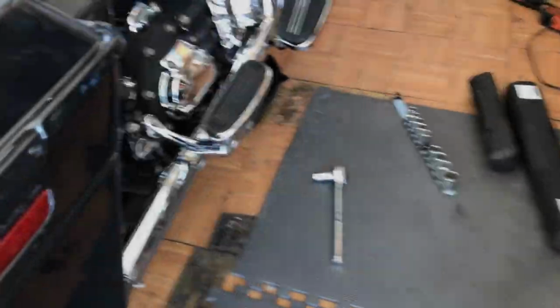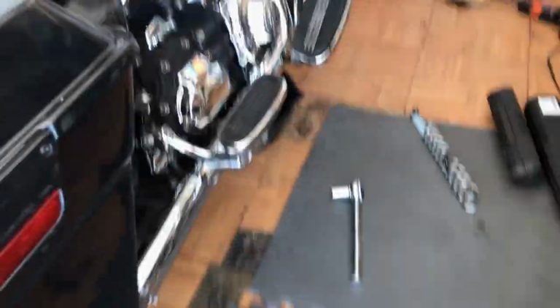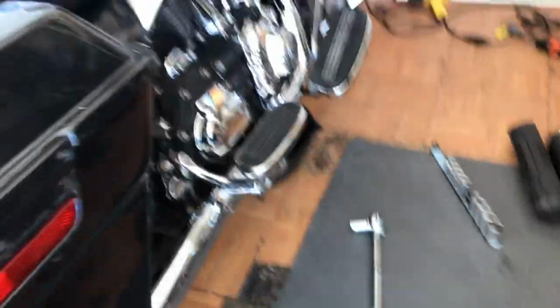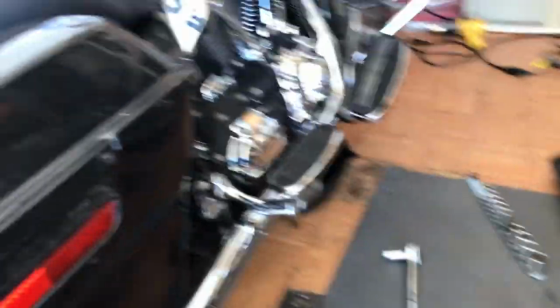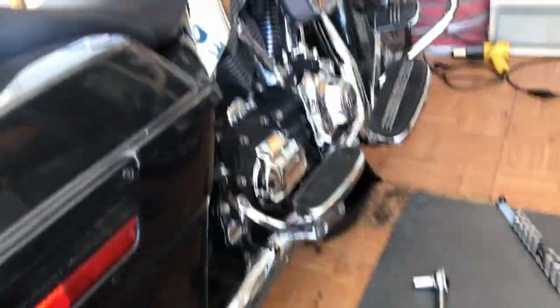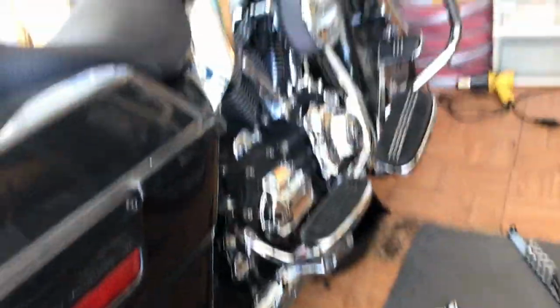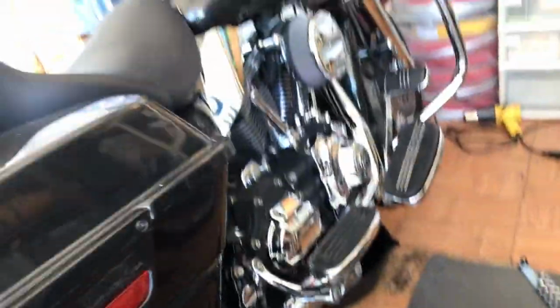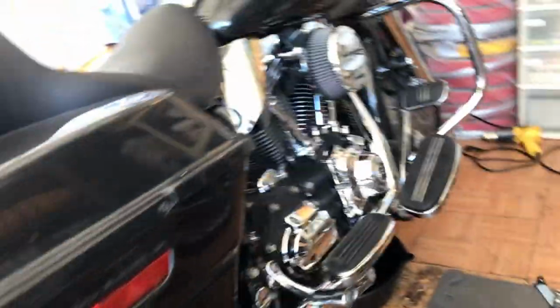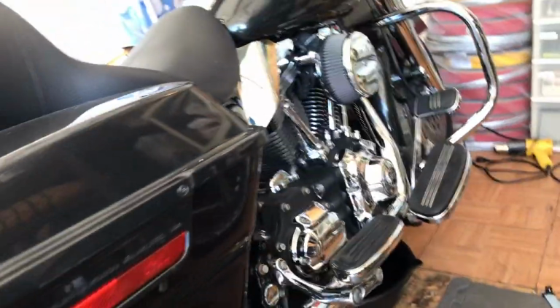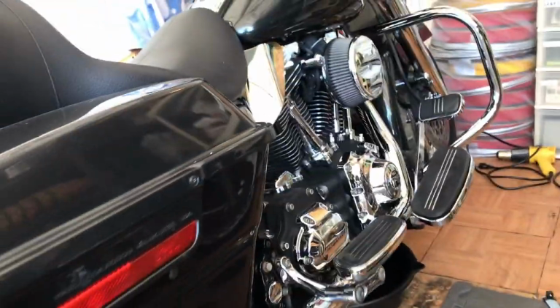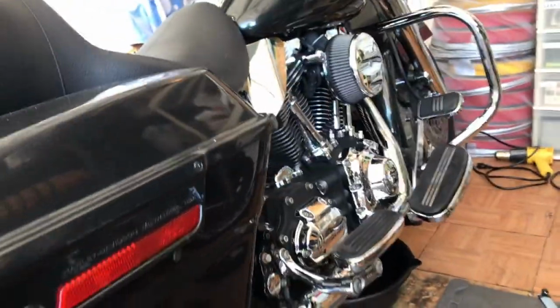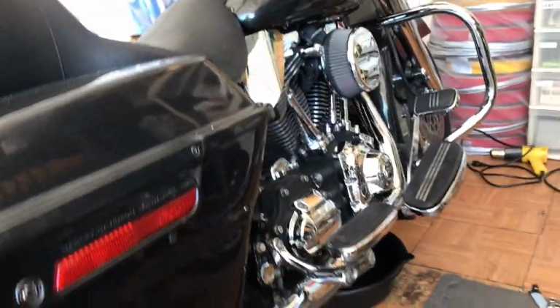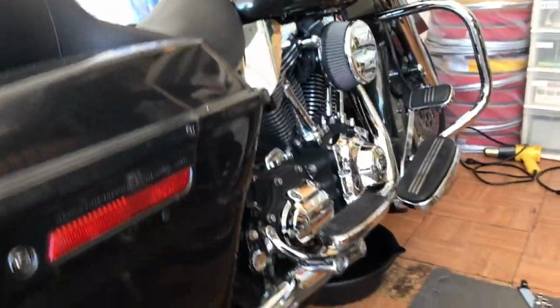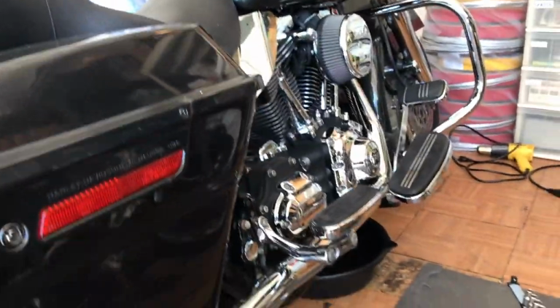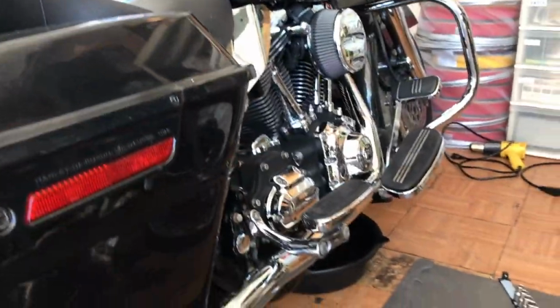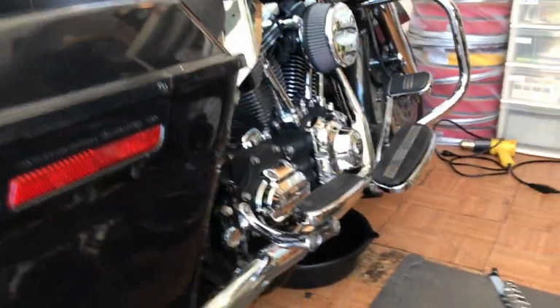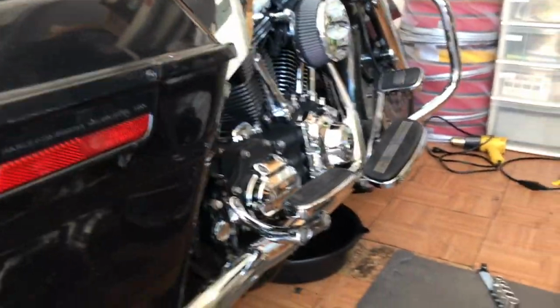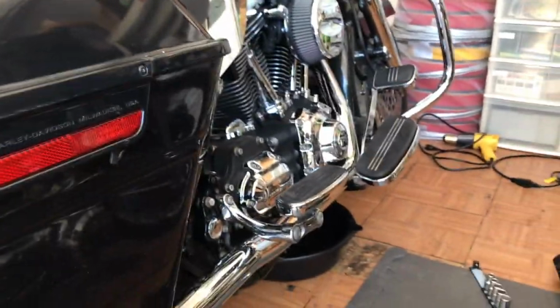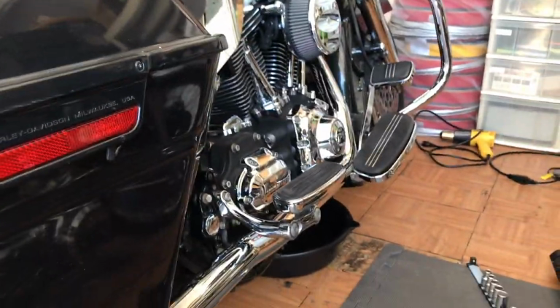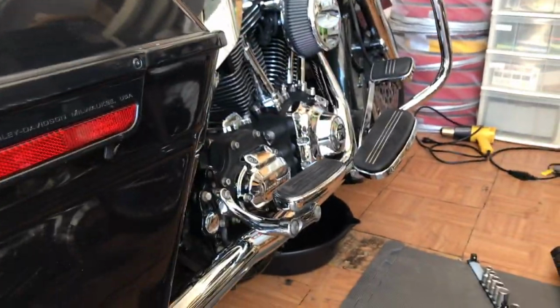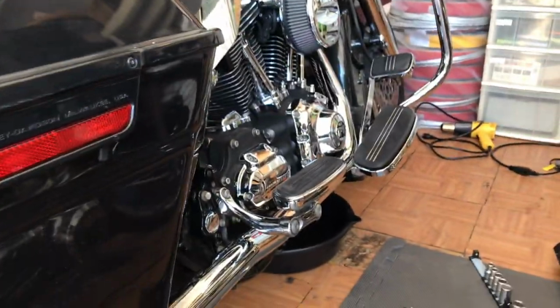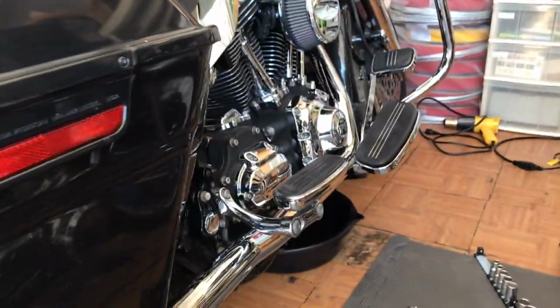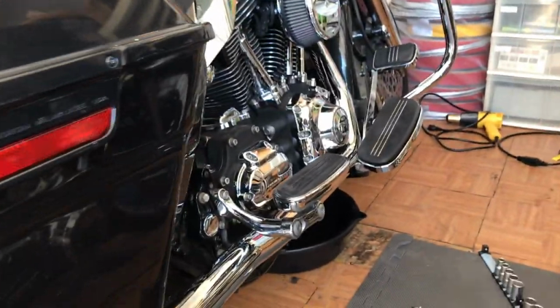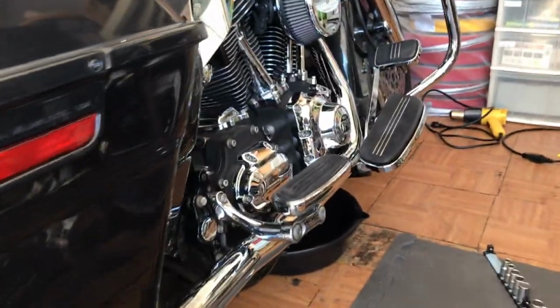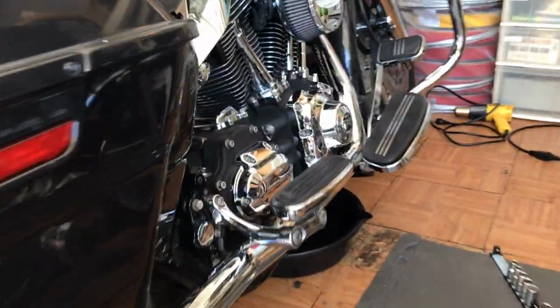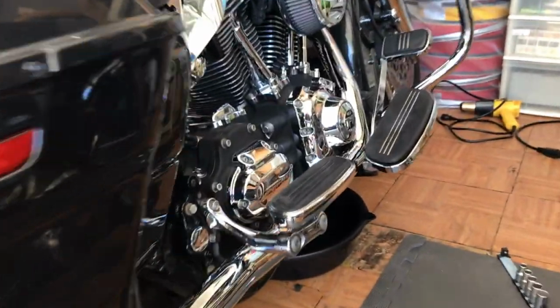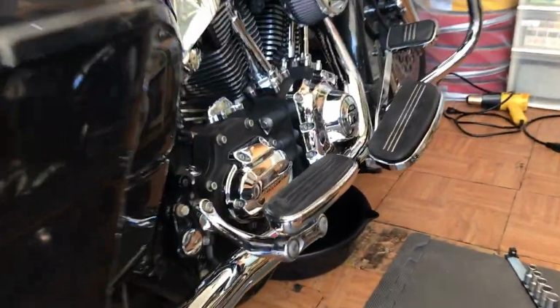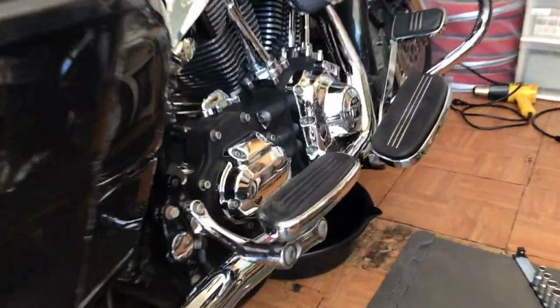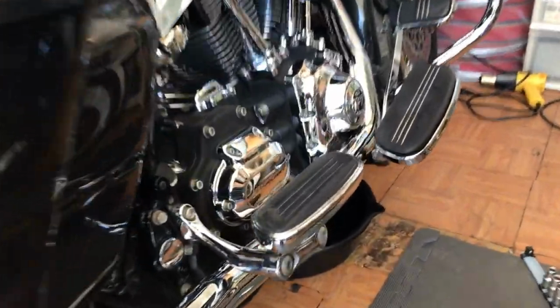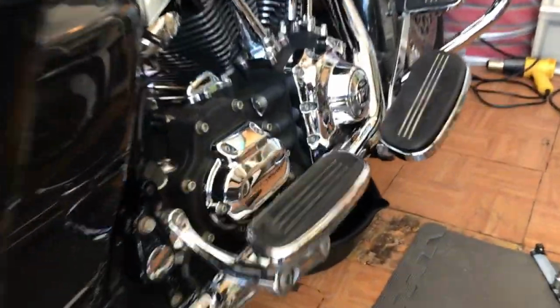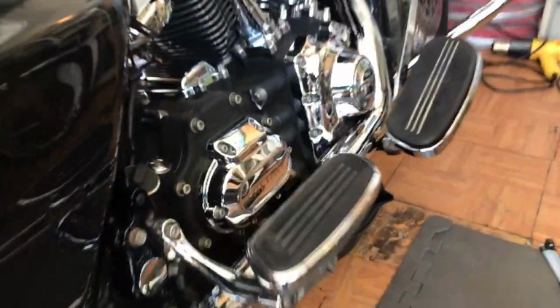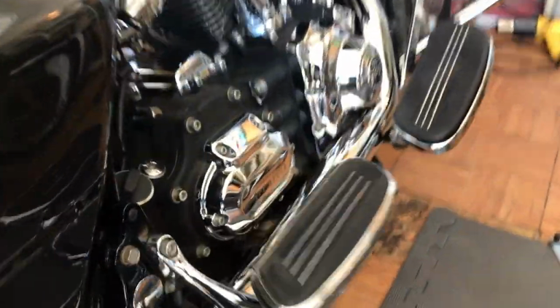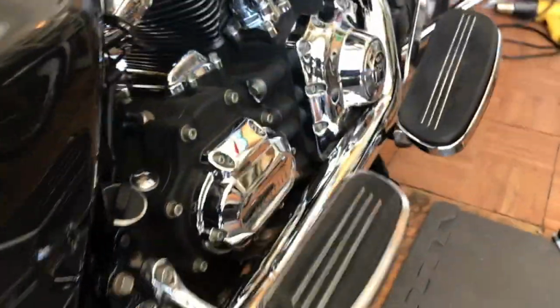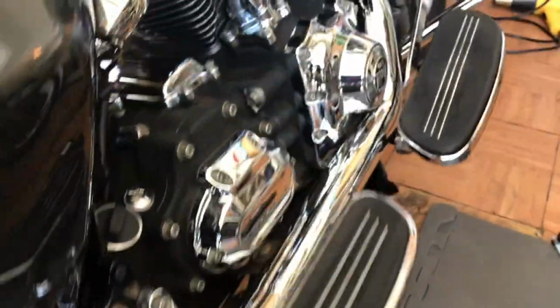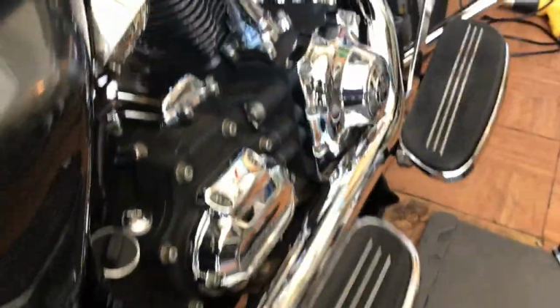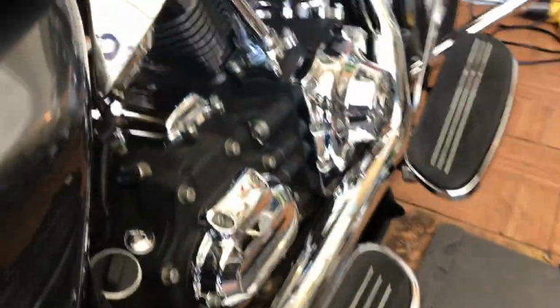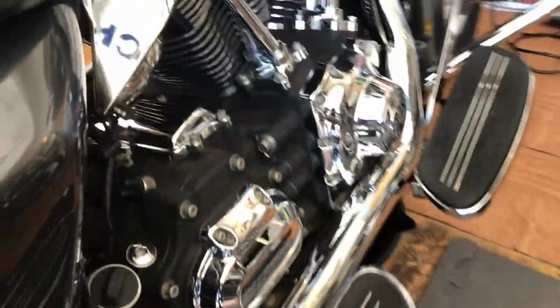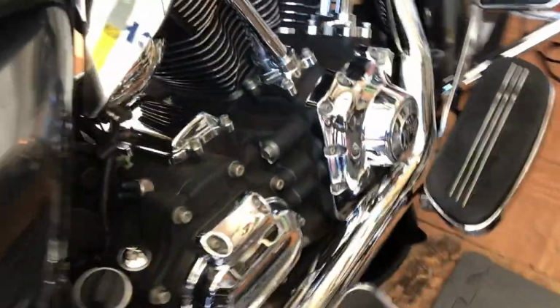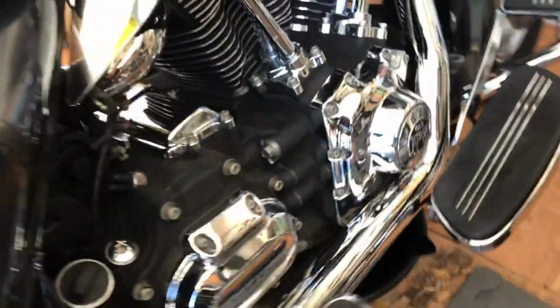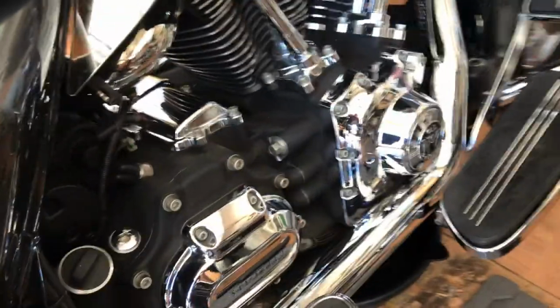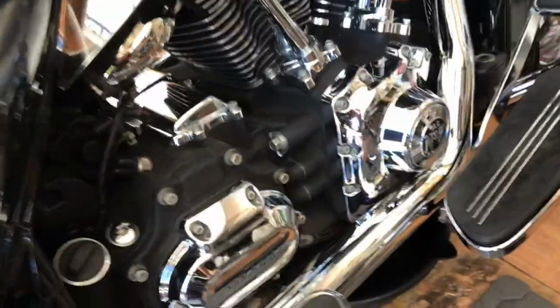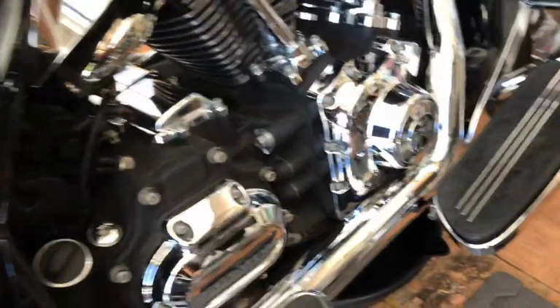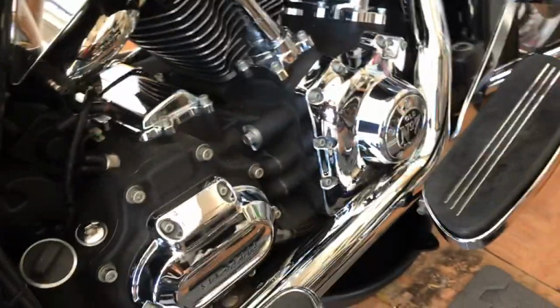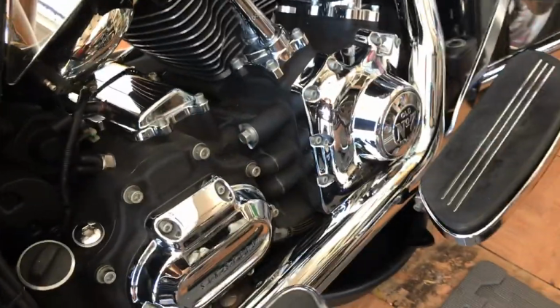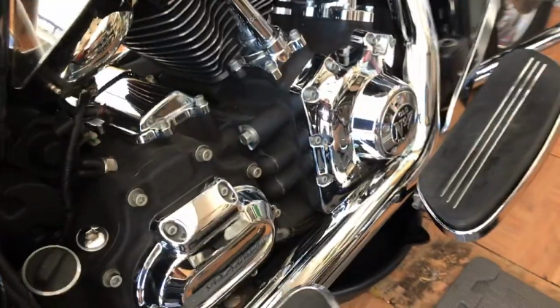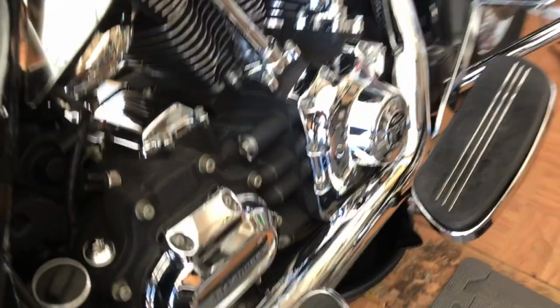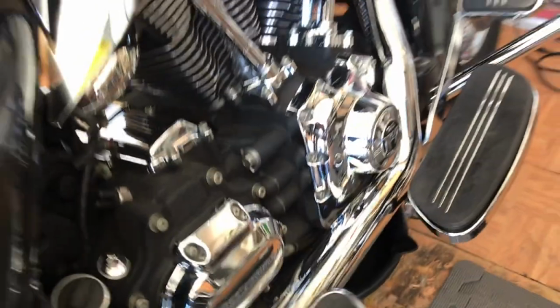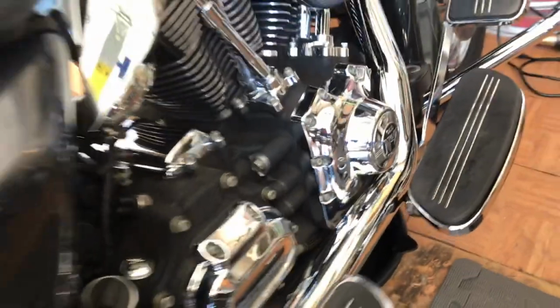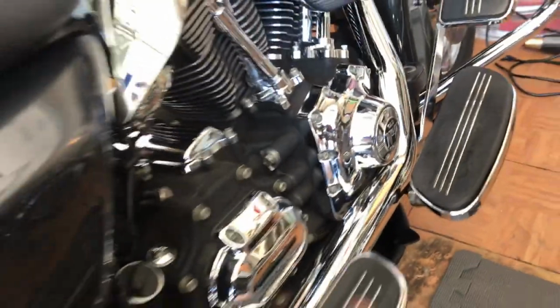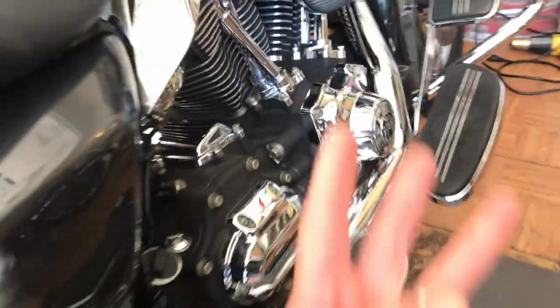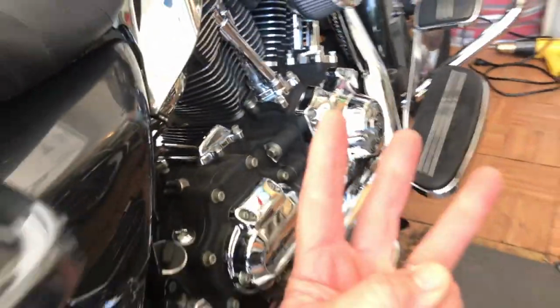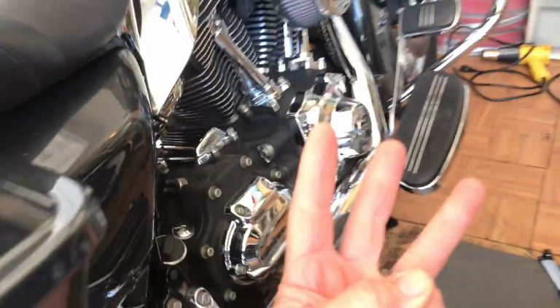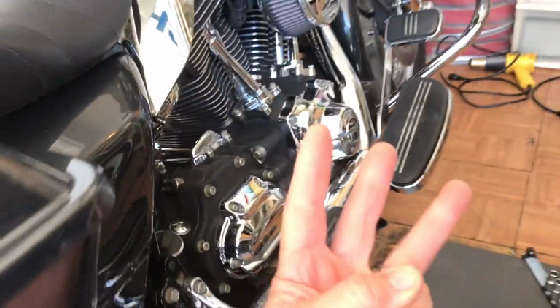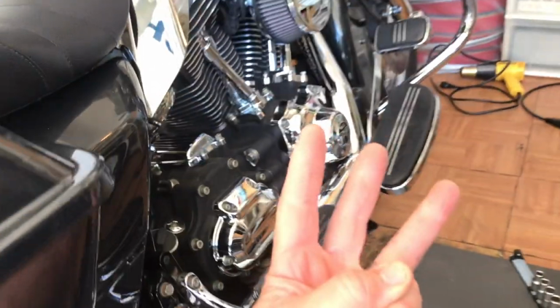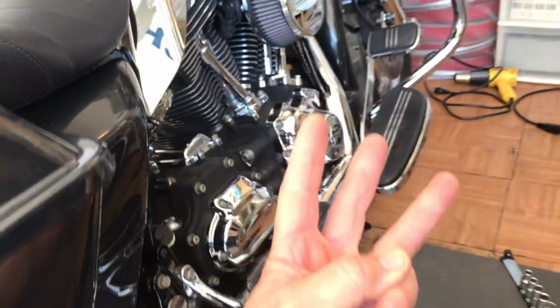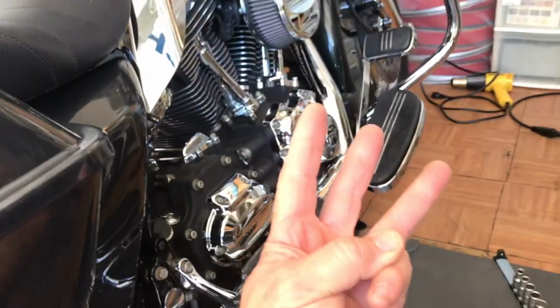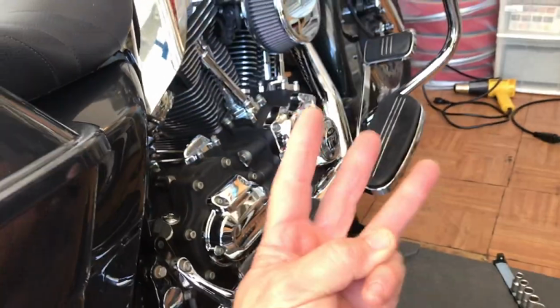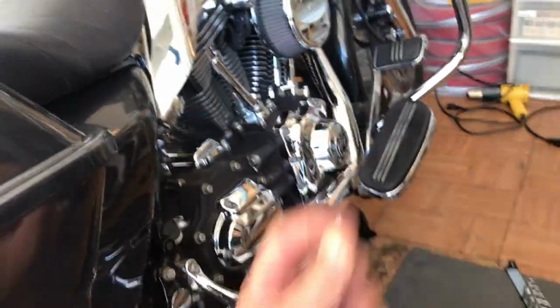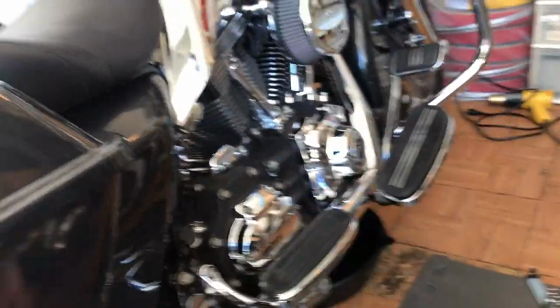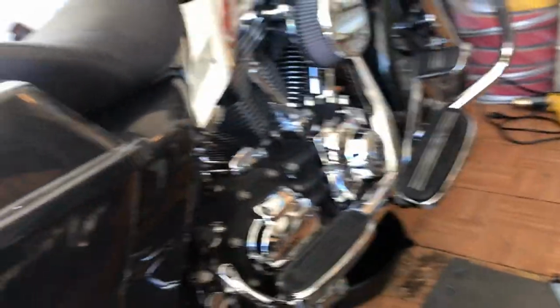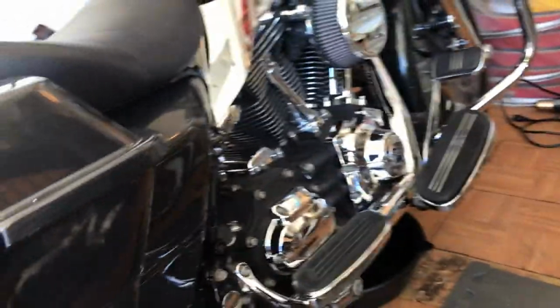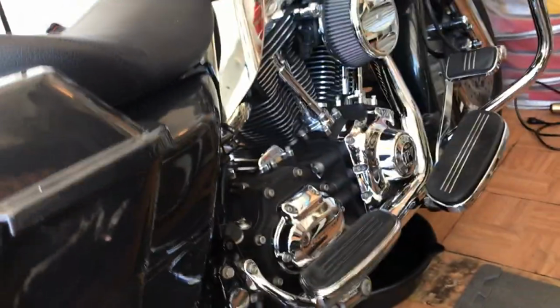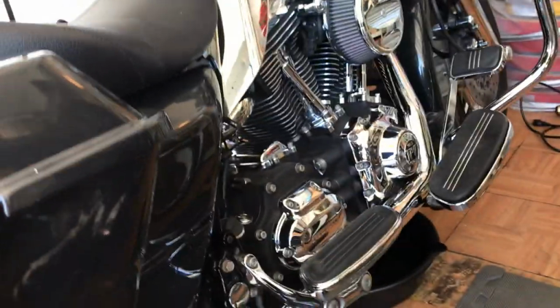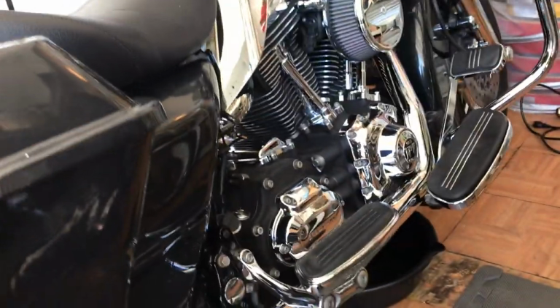We're in the garage. Just got back from a ride. So what better time to do a three-hole oil change?